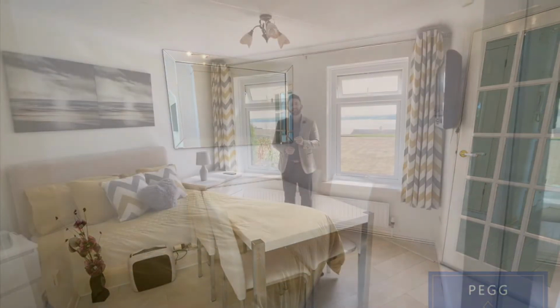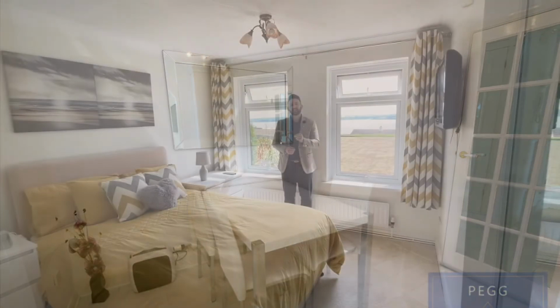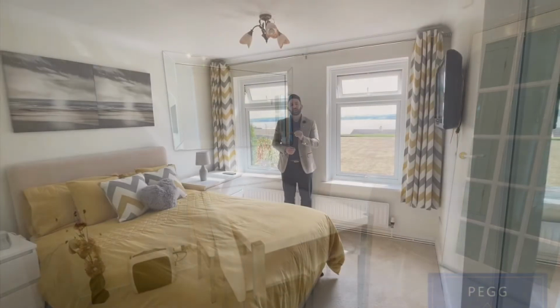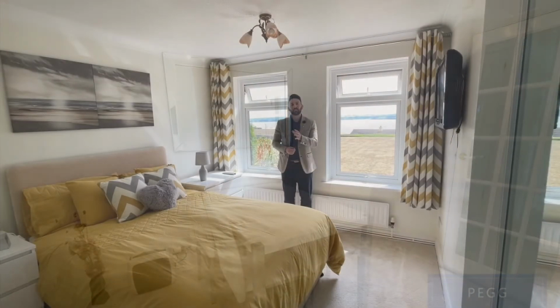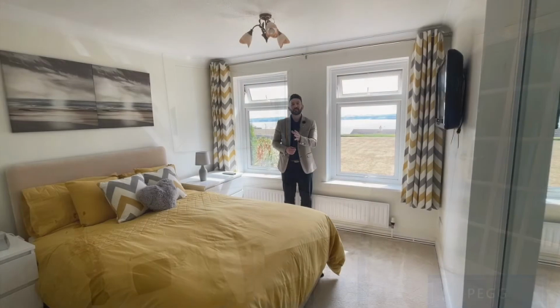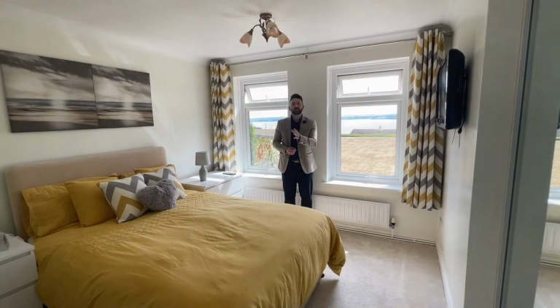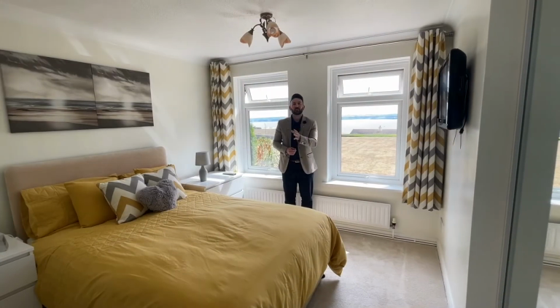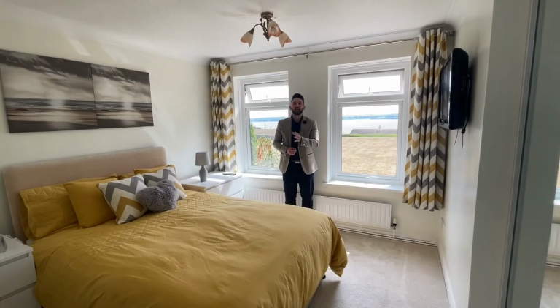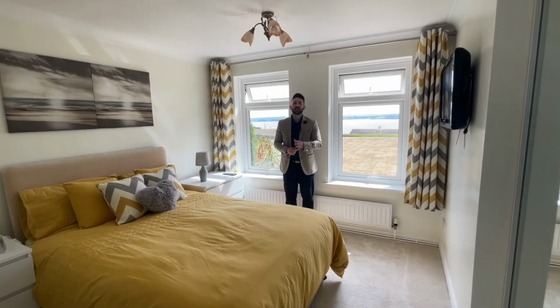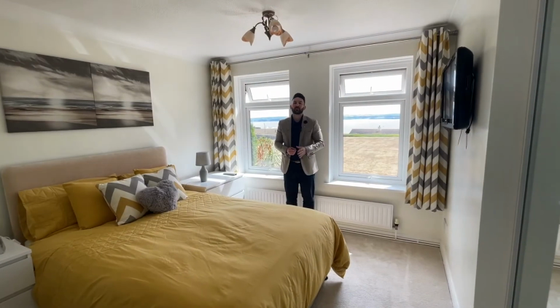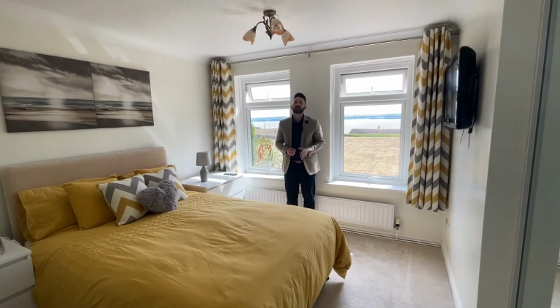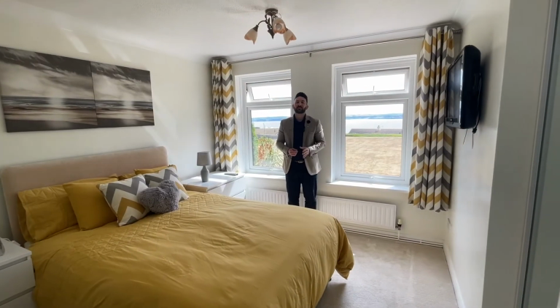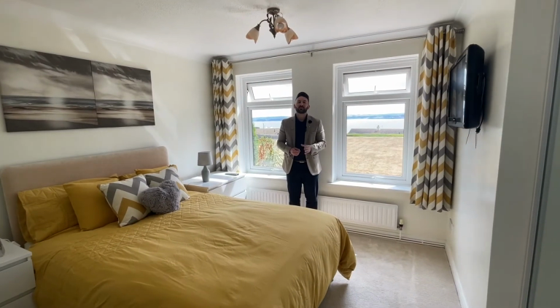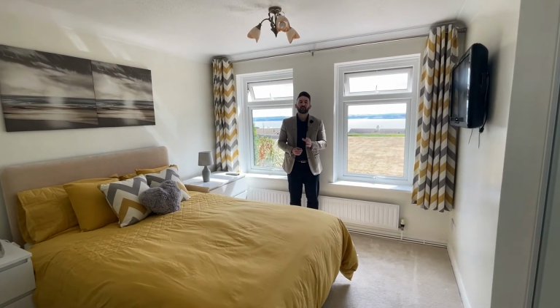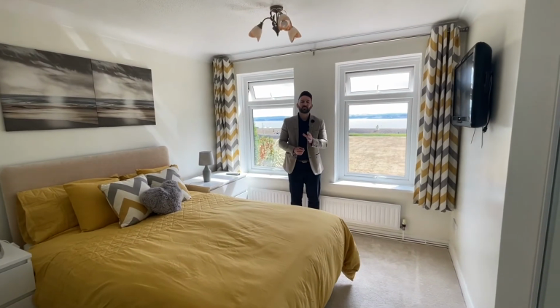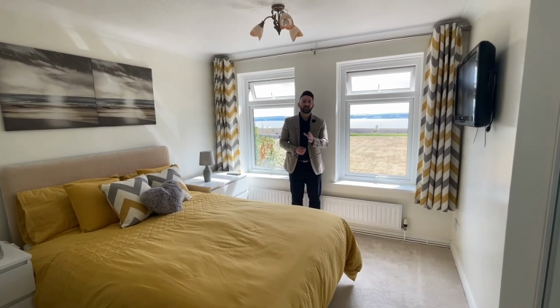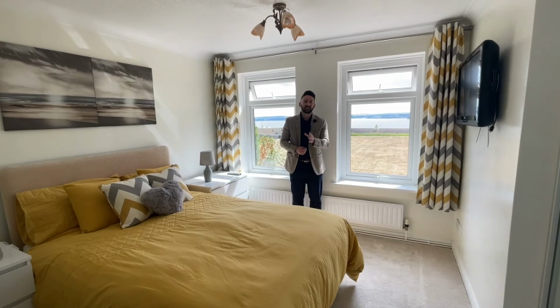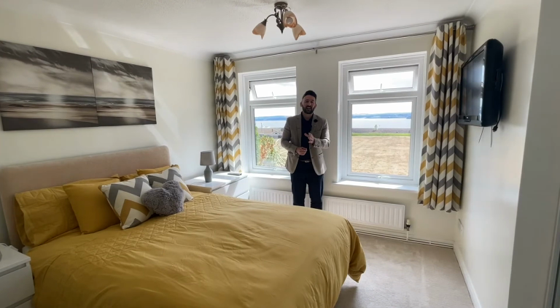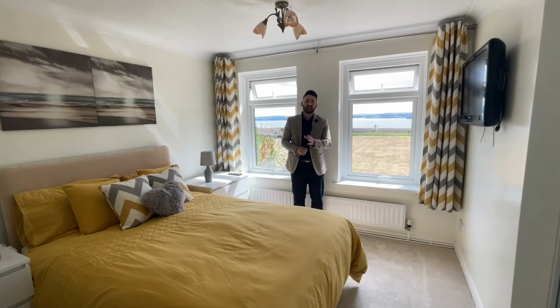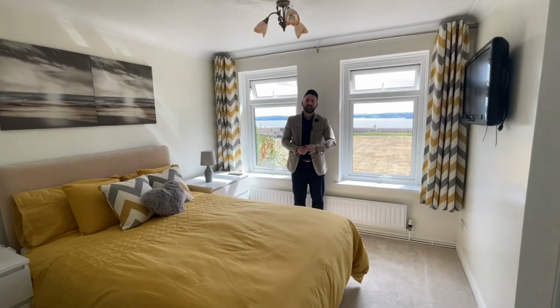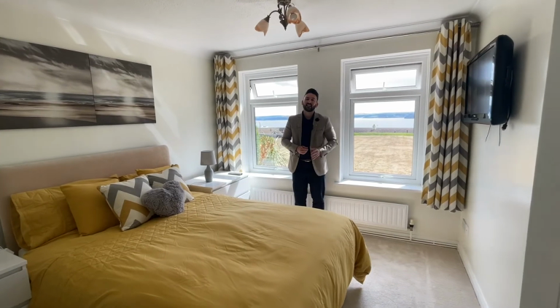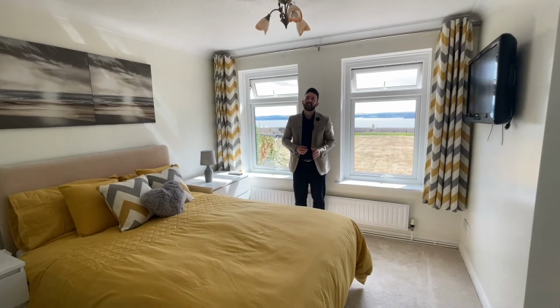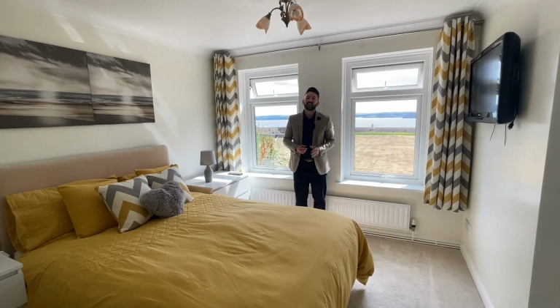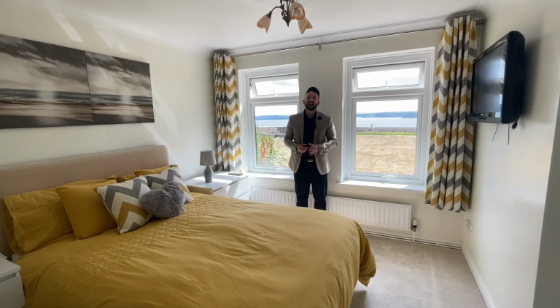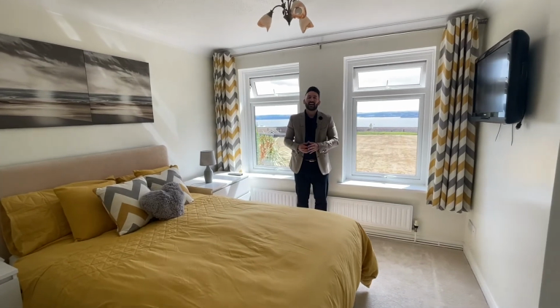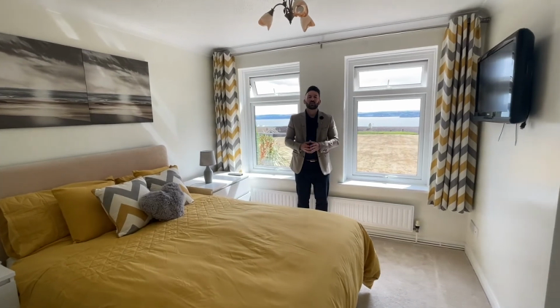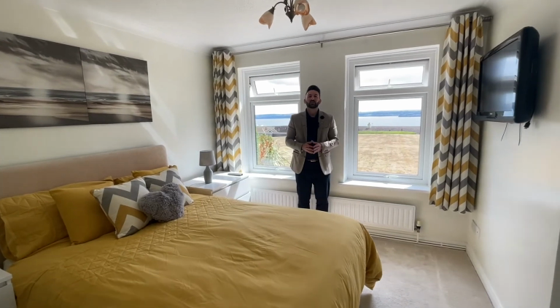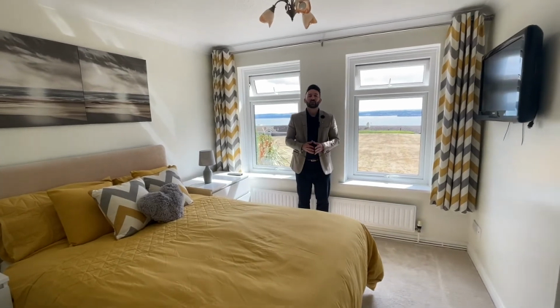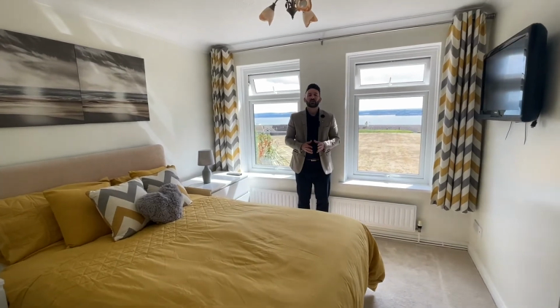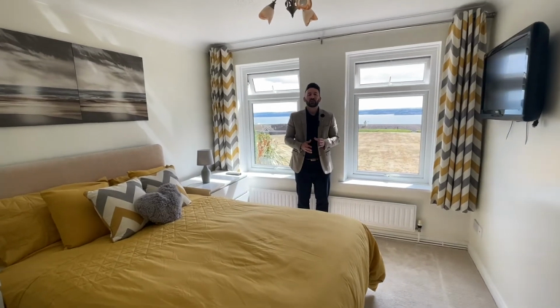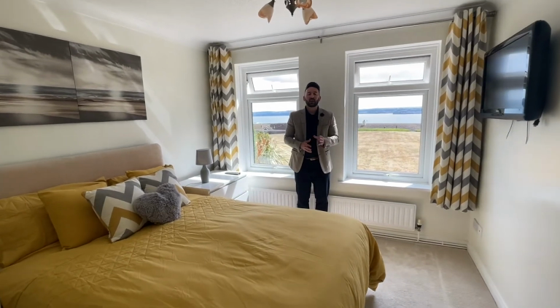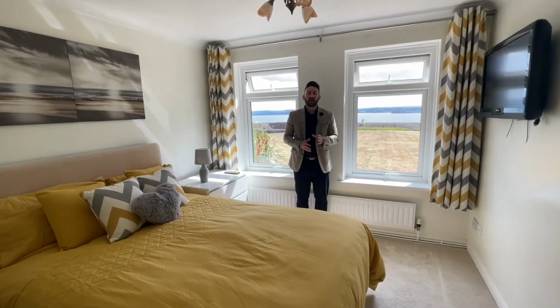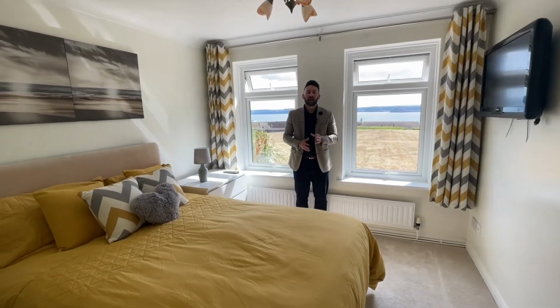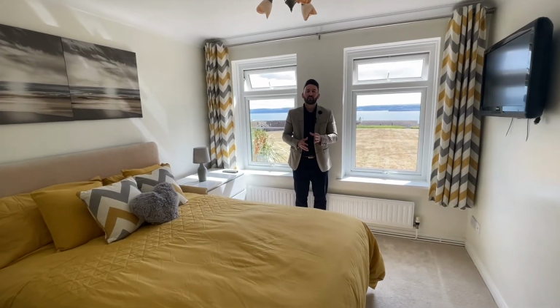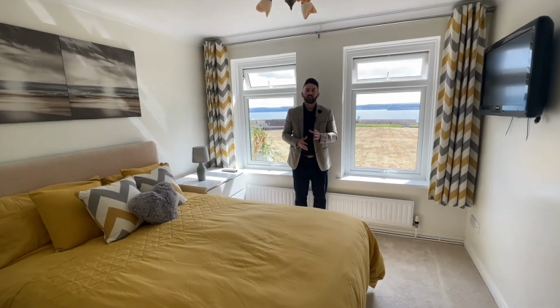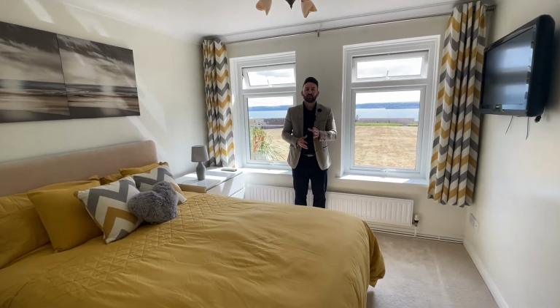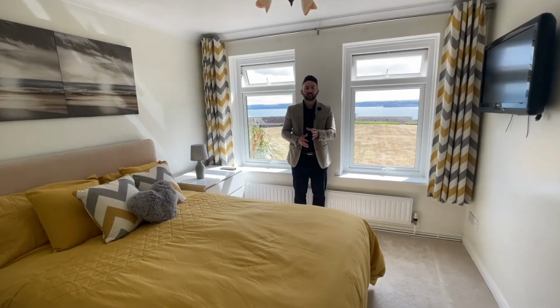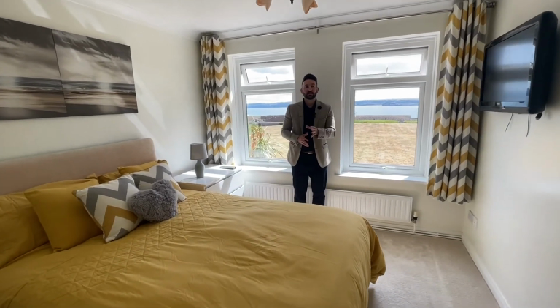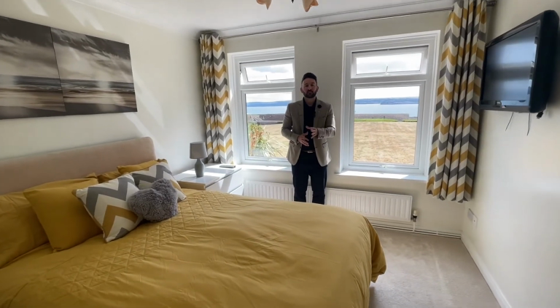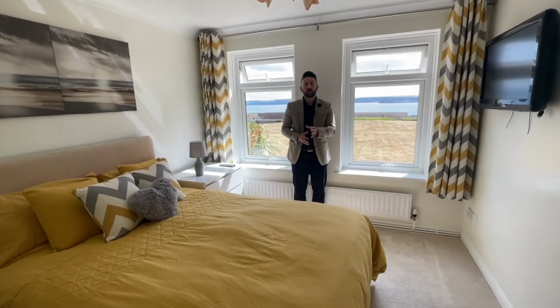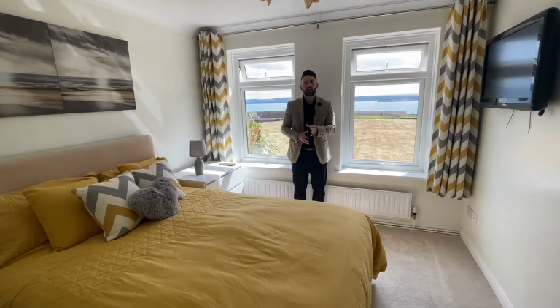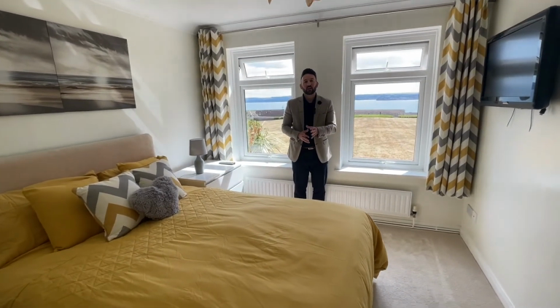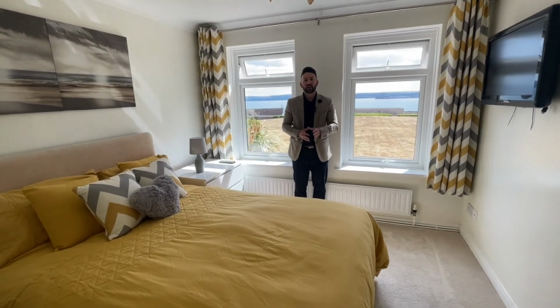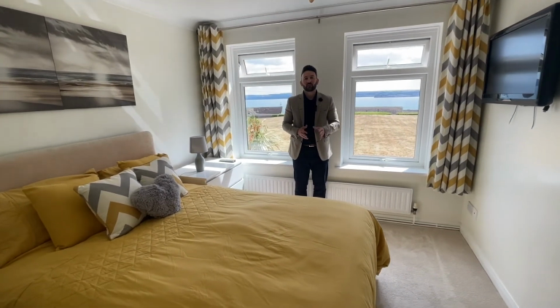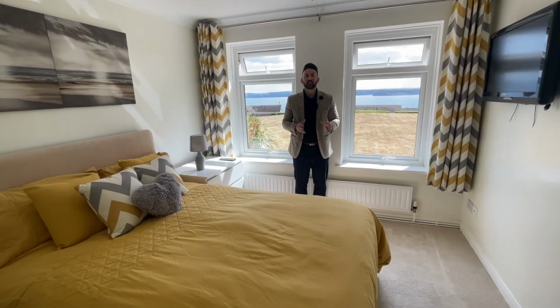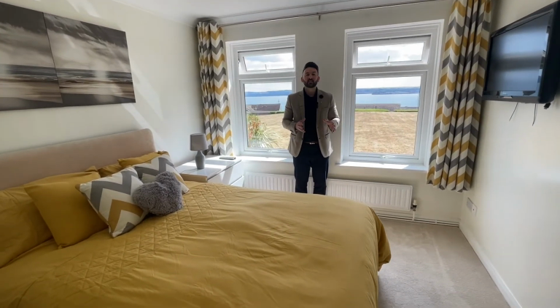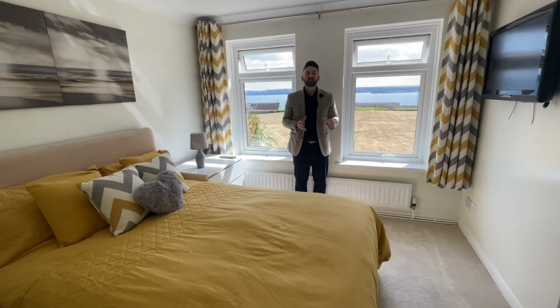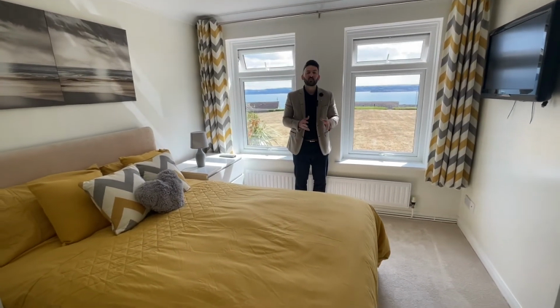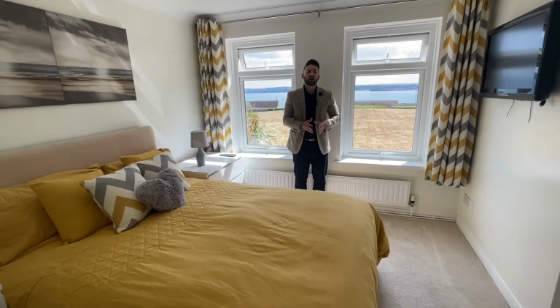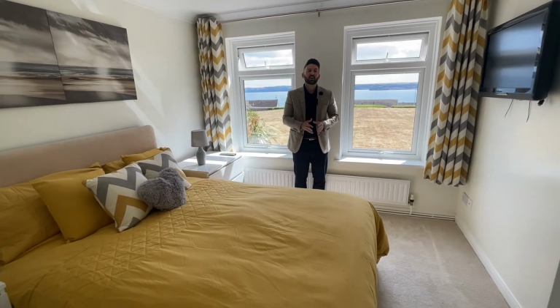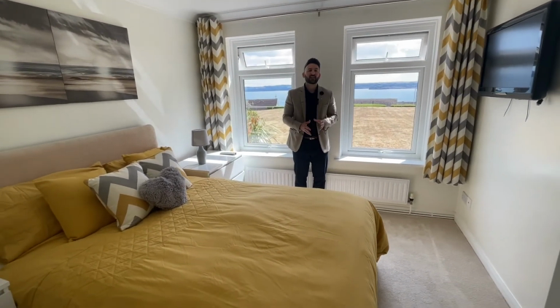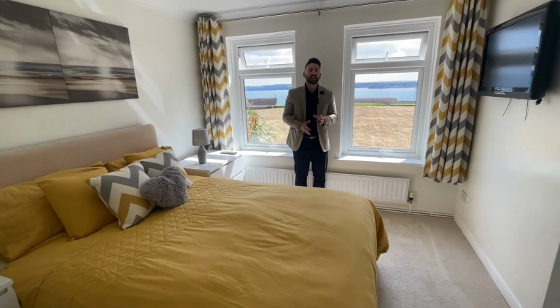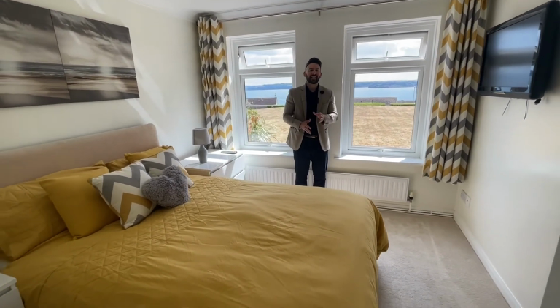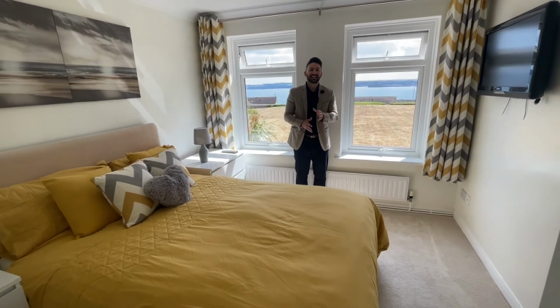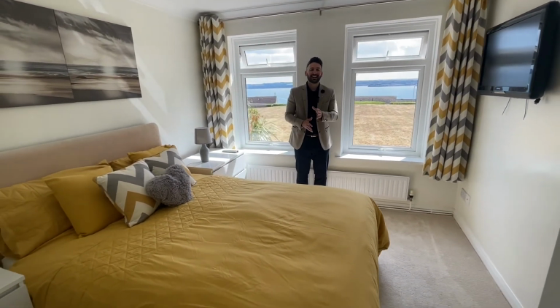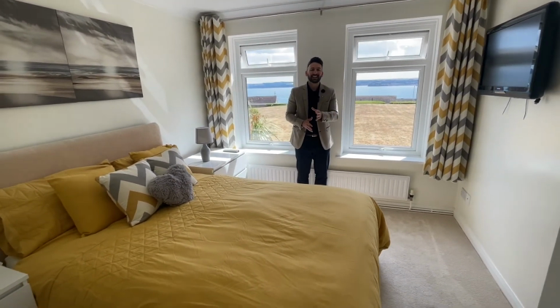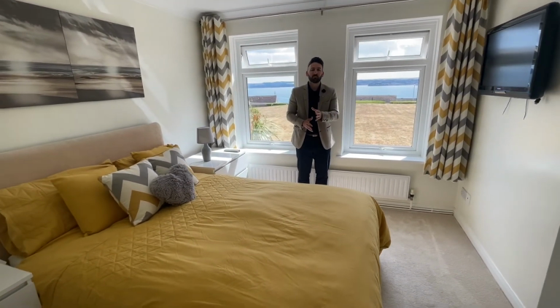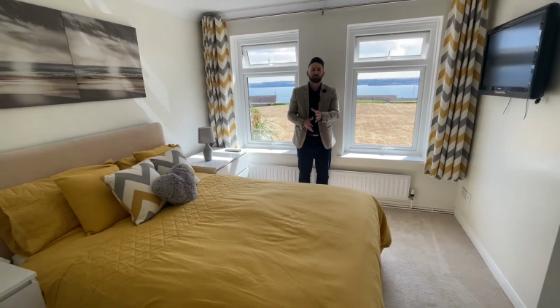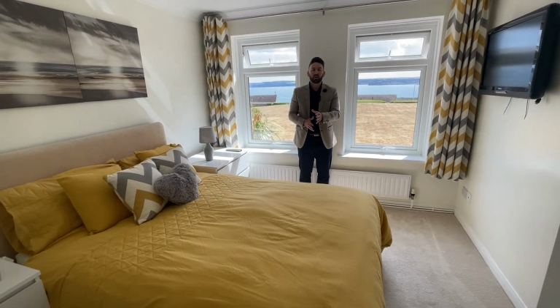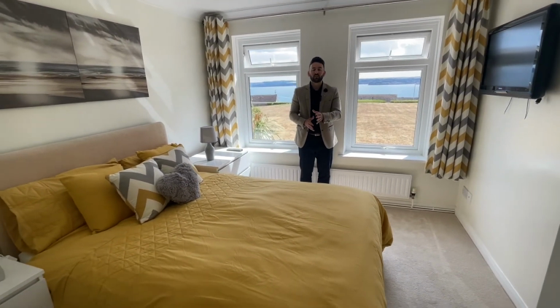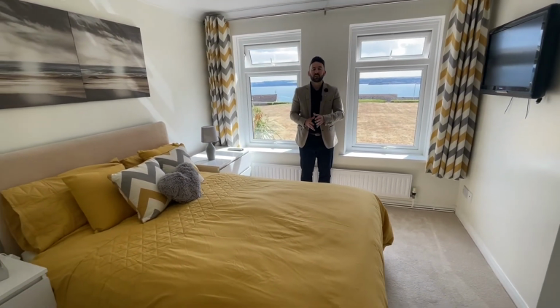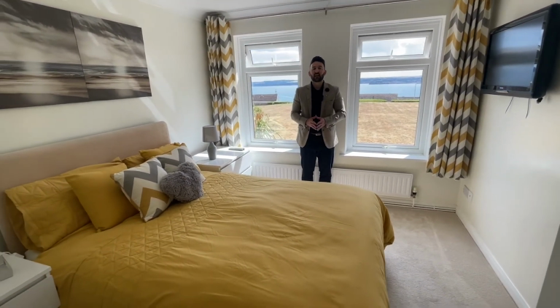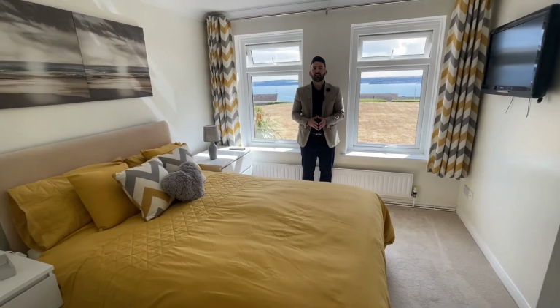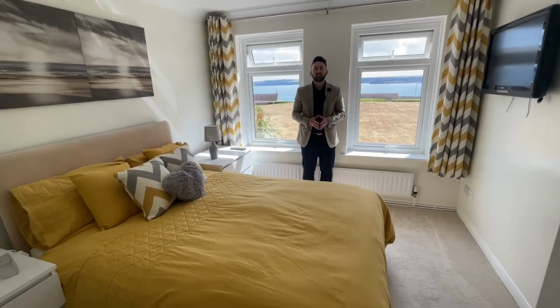Imagine waking up to this view daily. Outside you have visitors parking, residents parking, and a private garage.